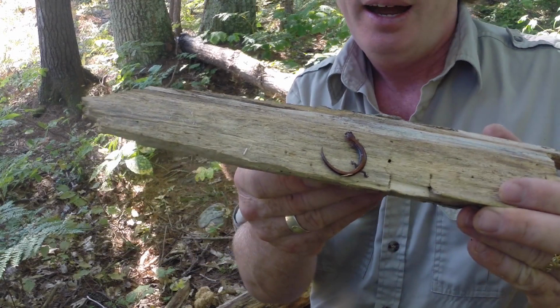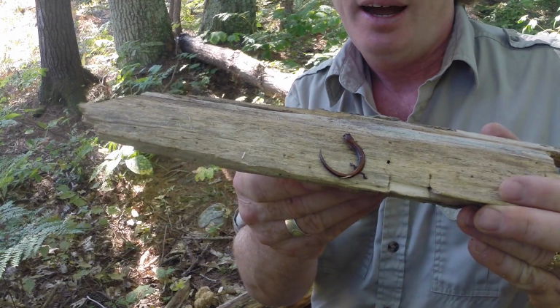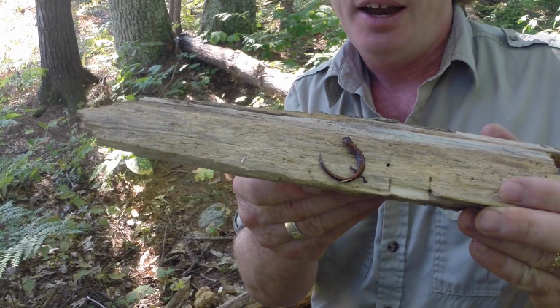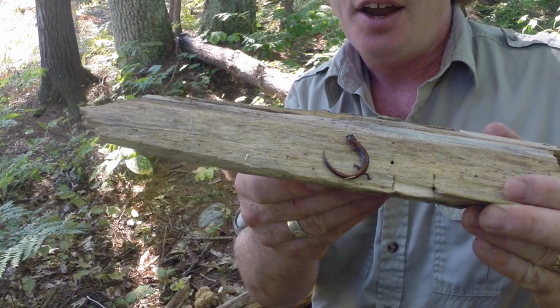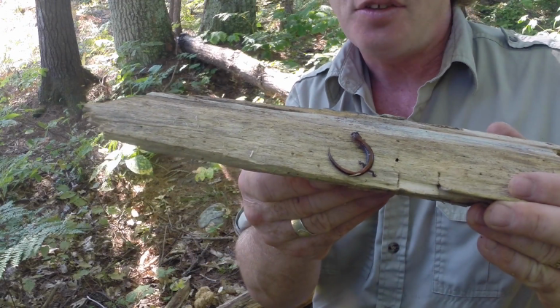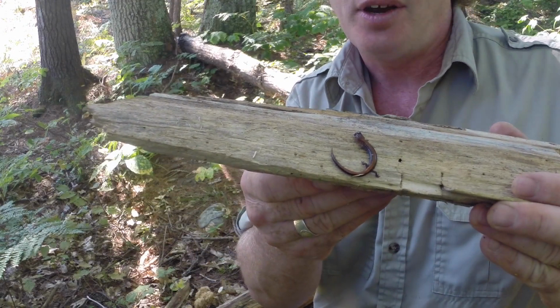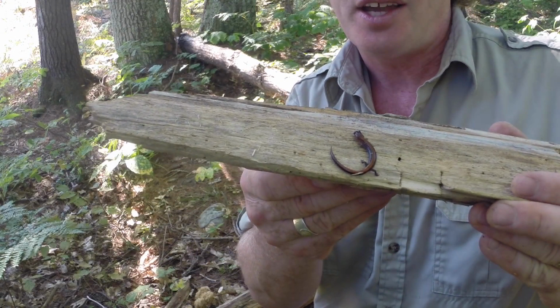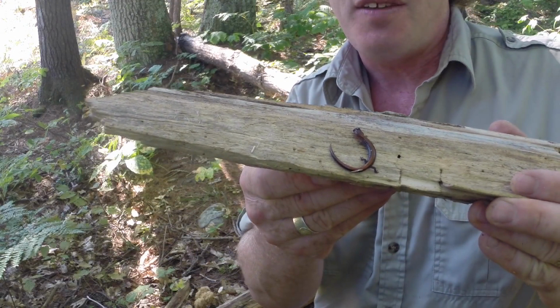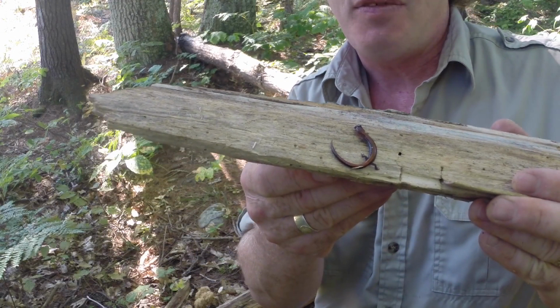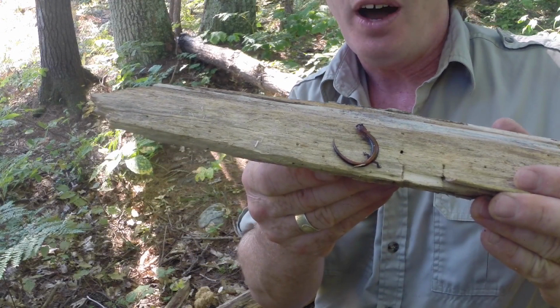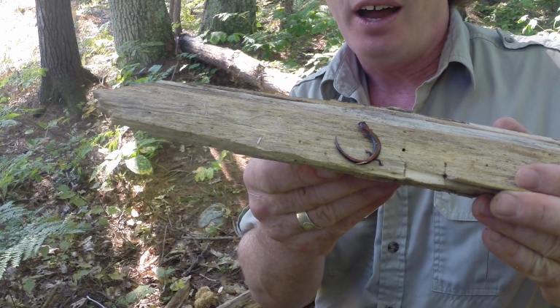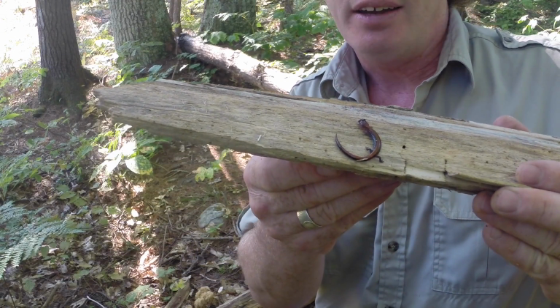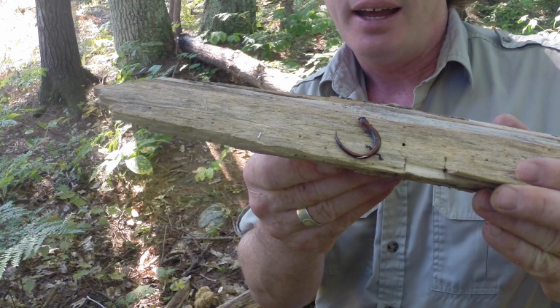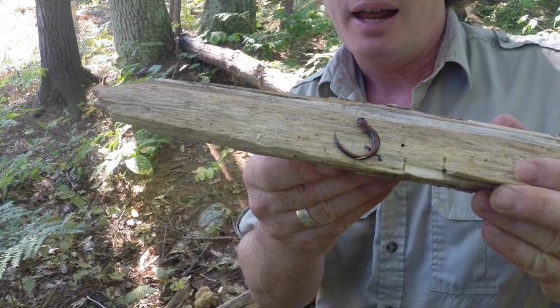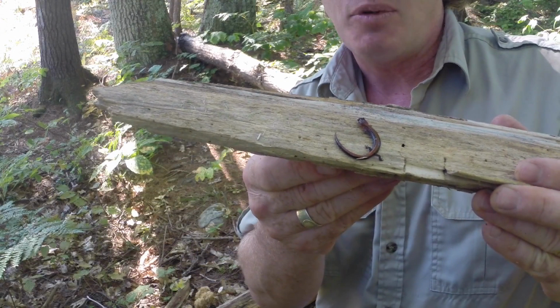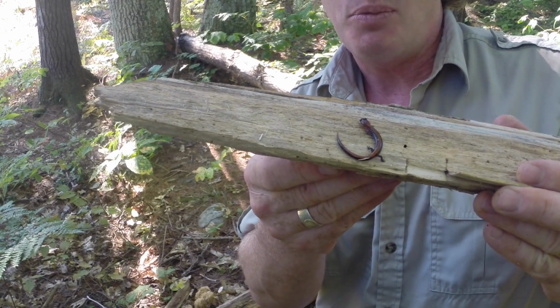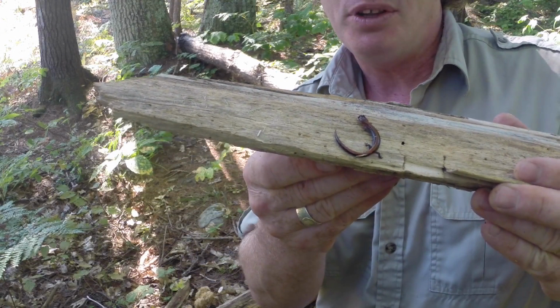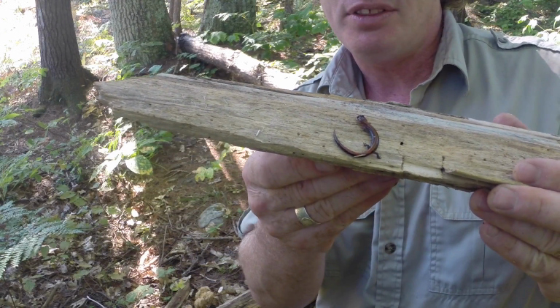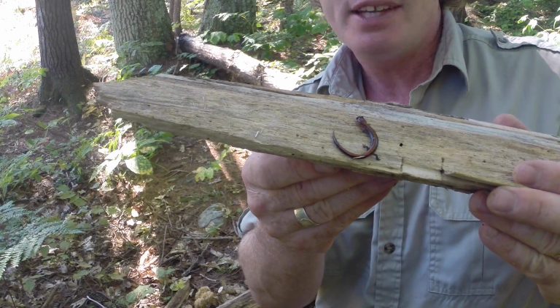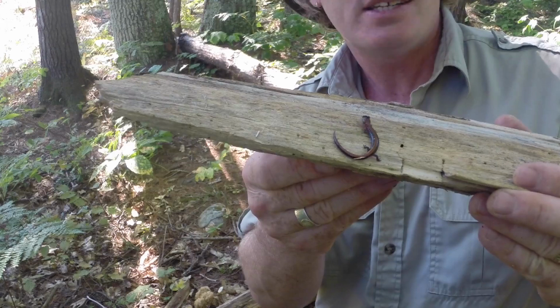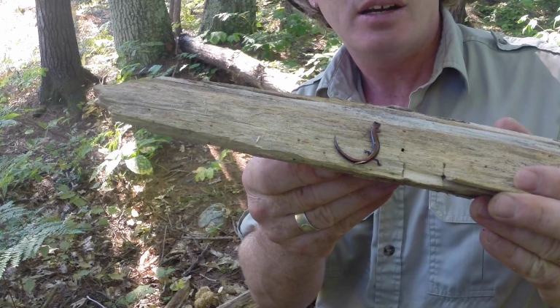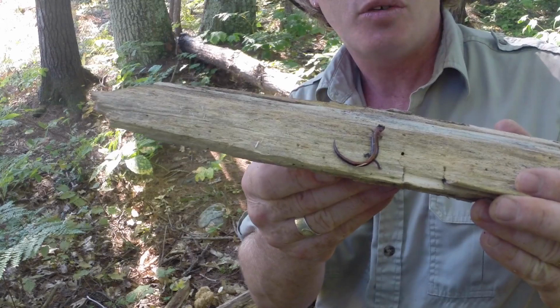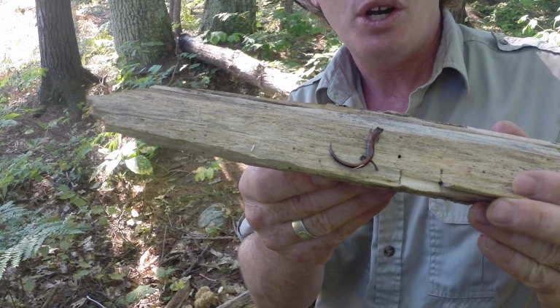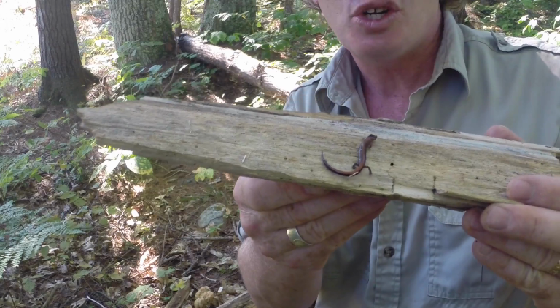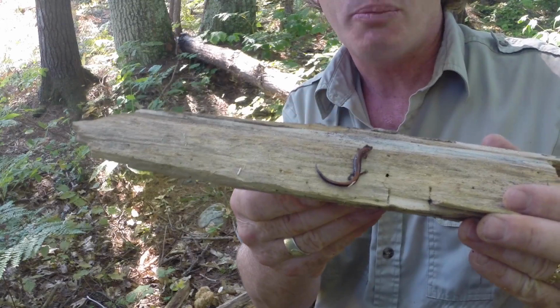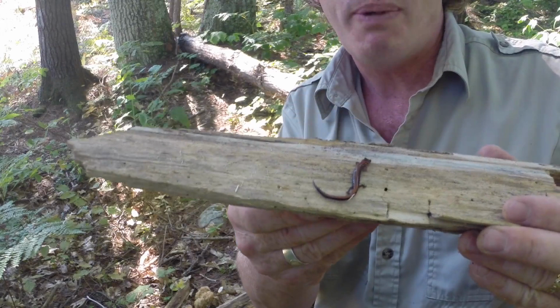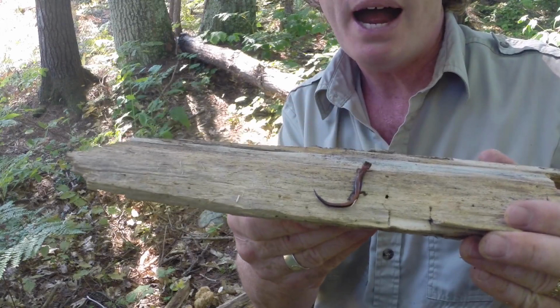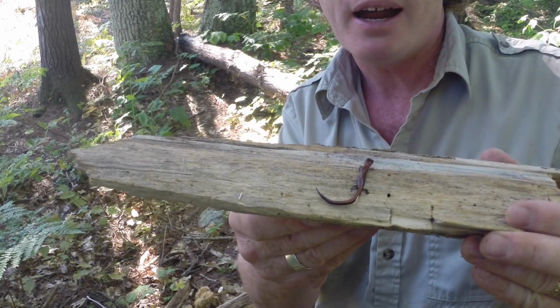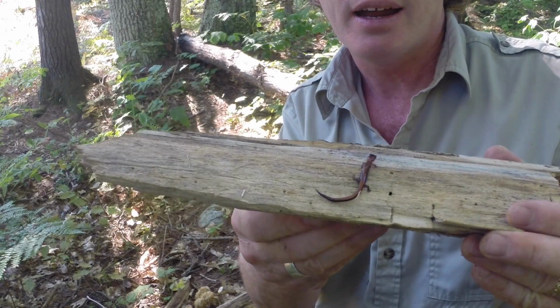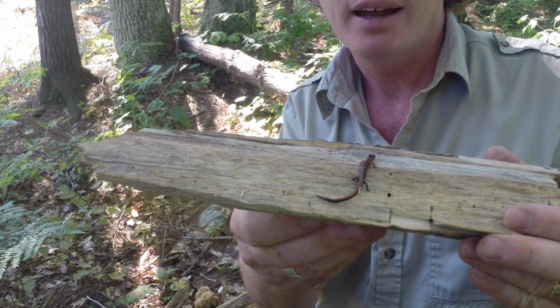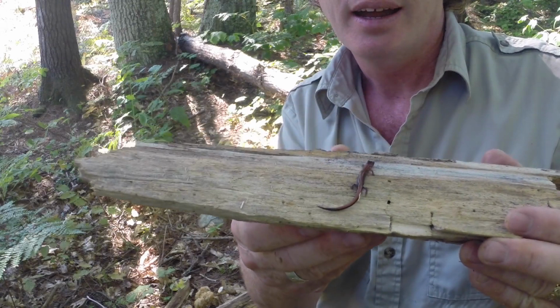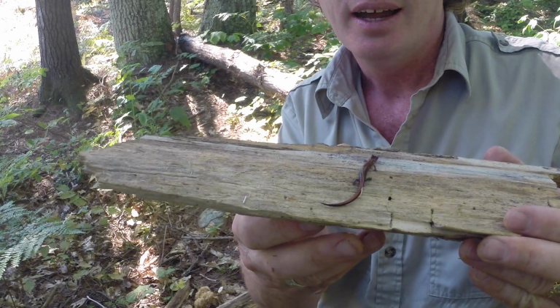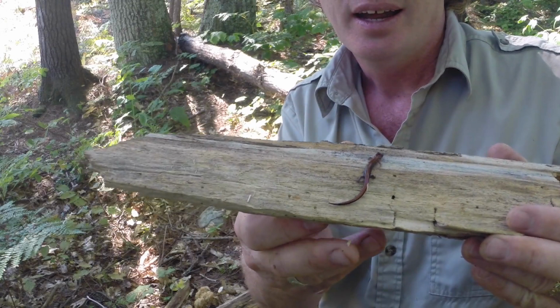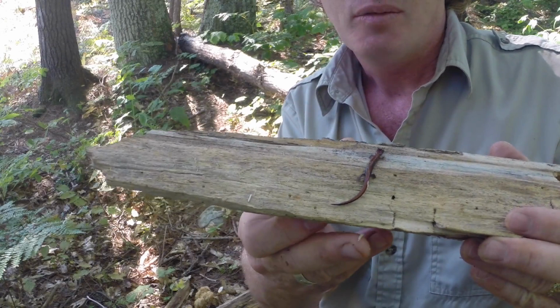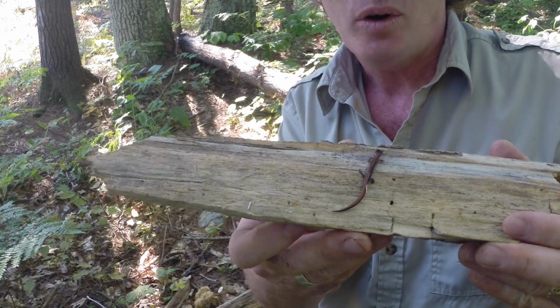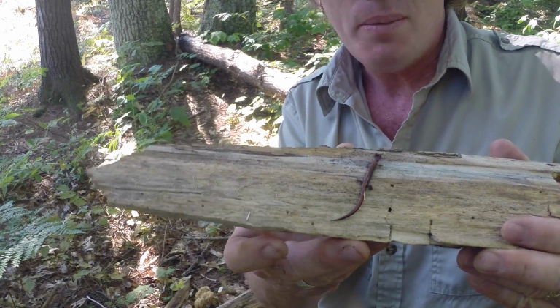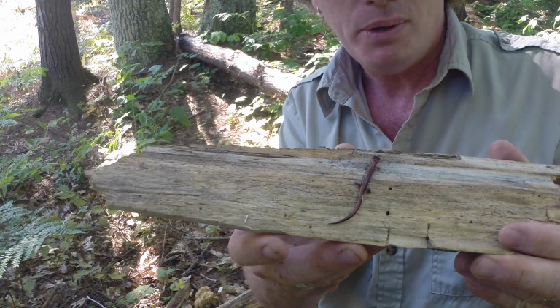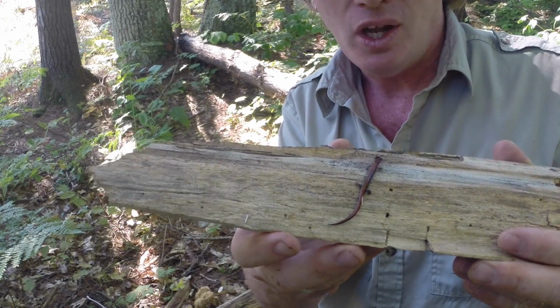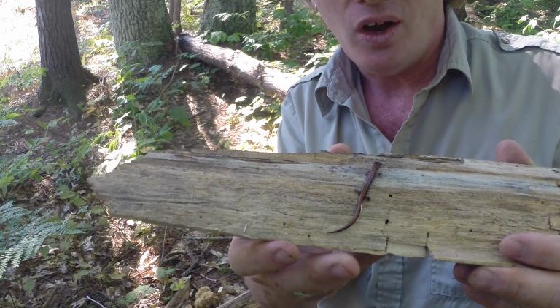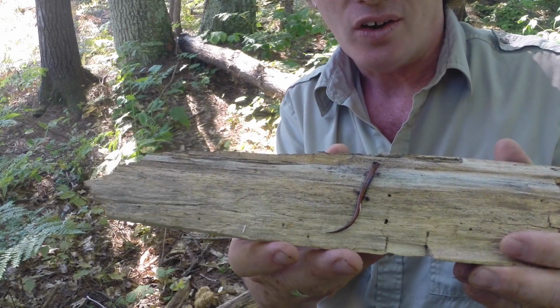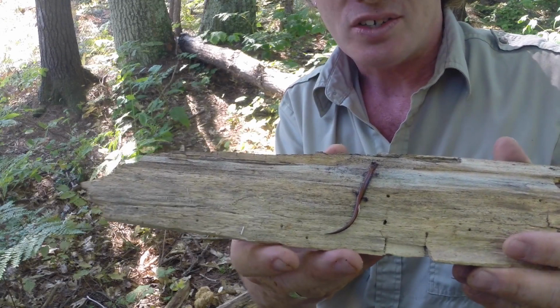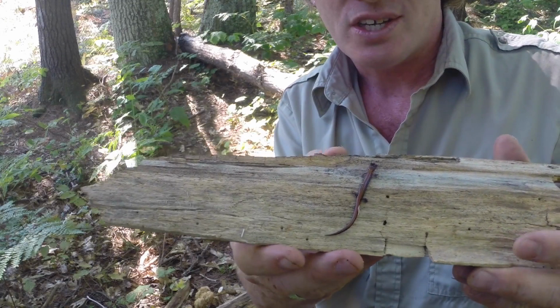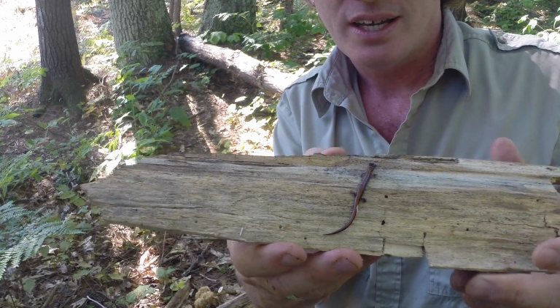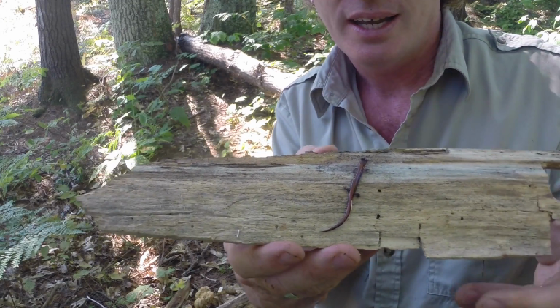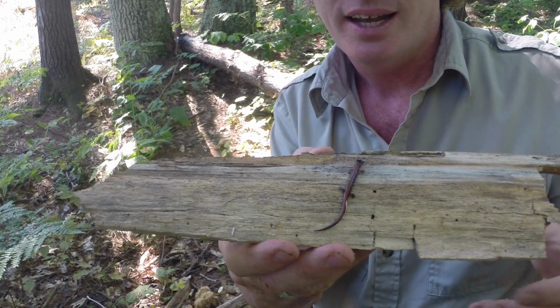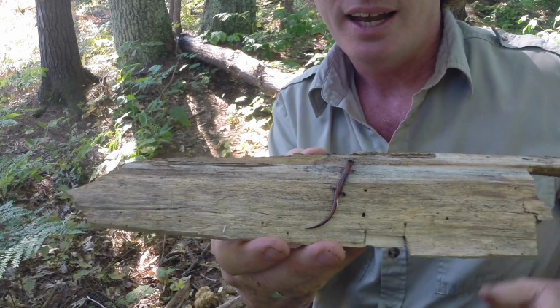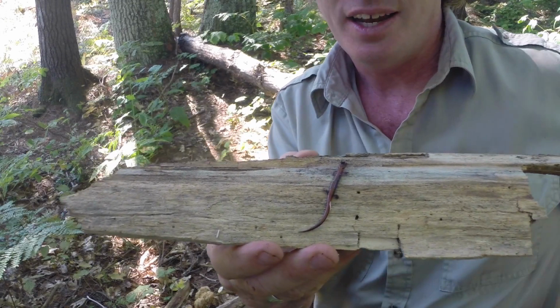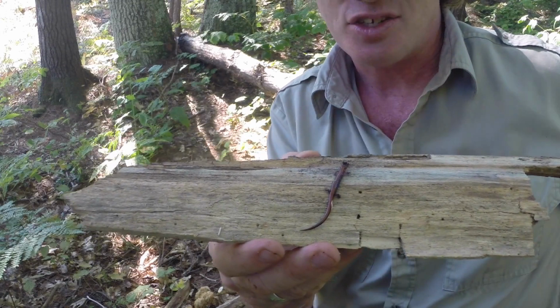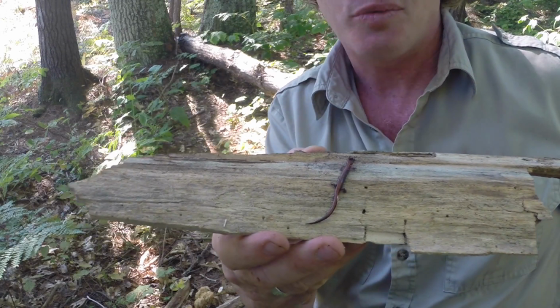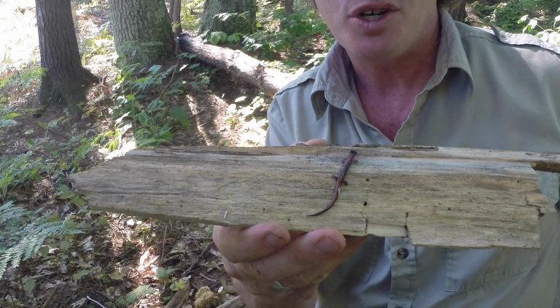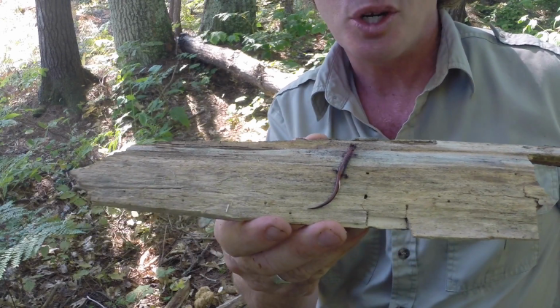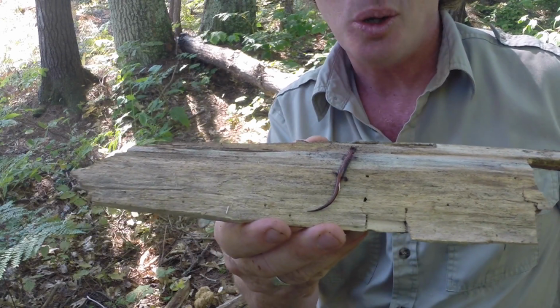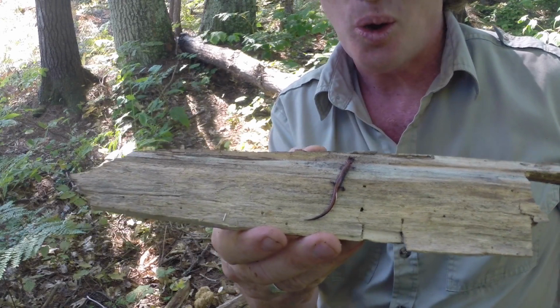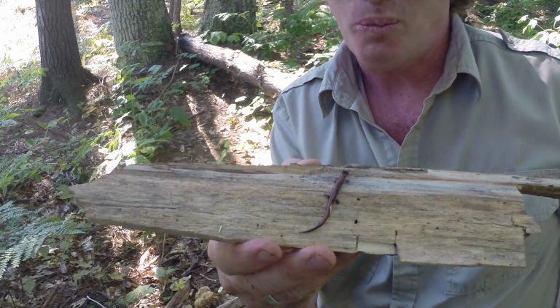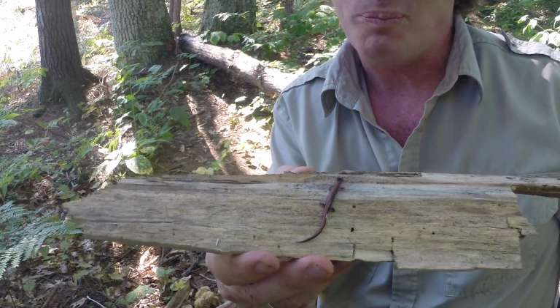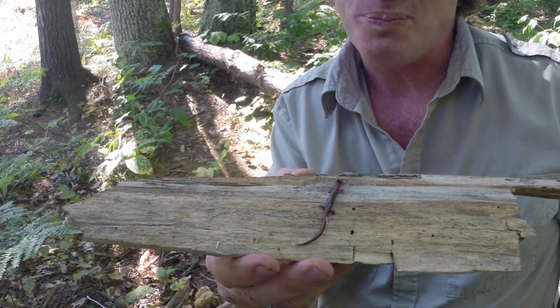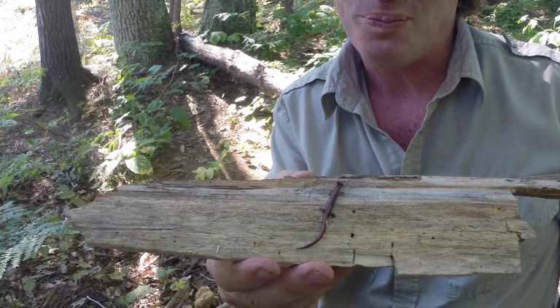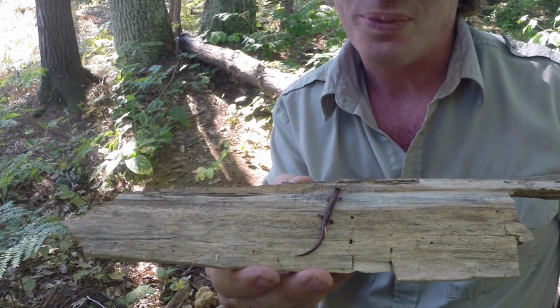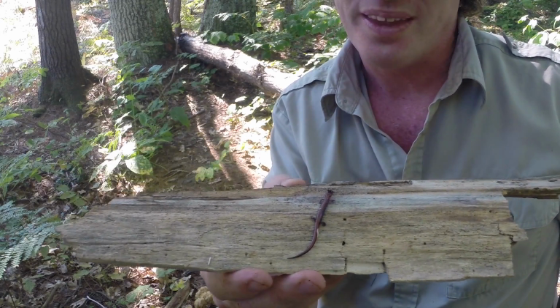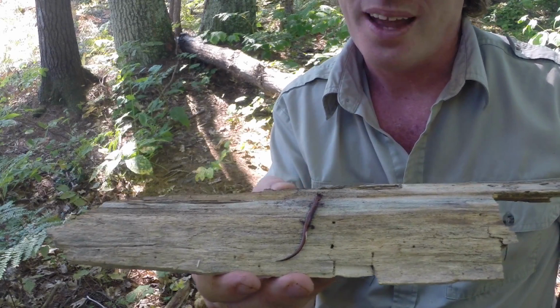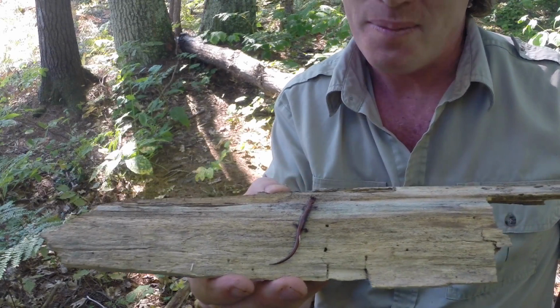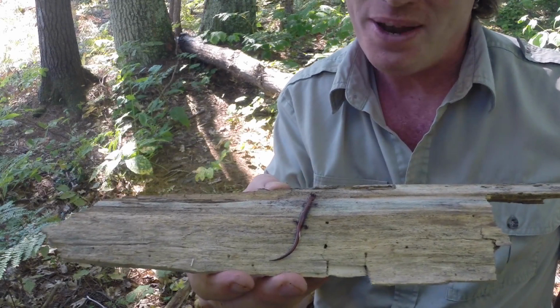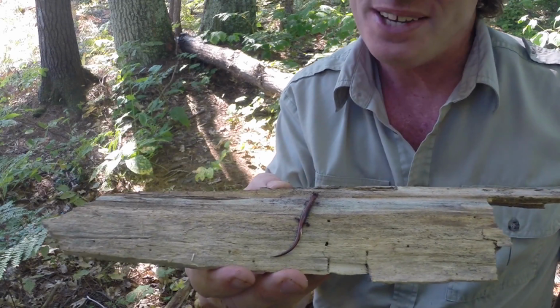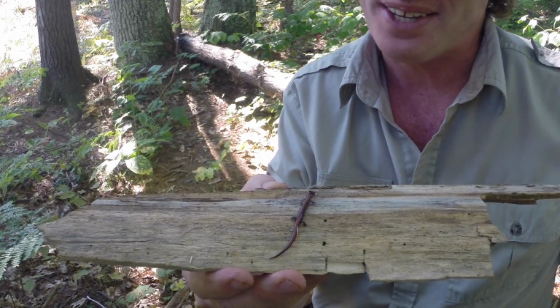Another lucky find. We'll put this little creature back where he belongs in his original home. Amazing.